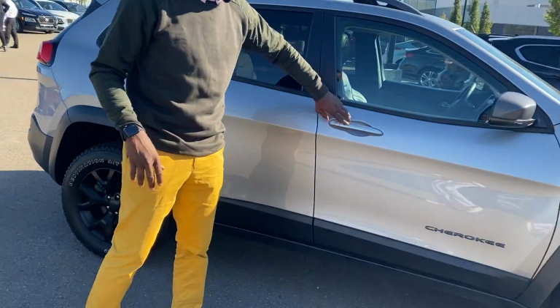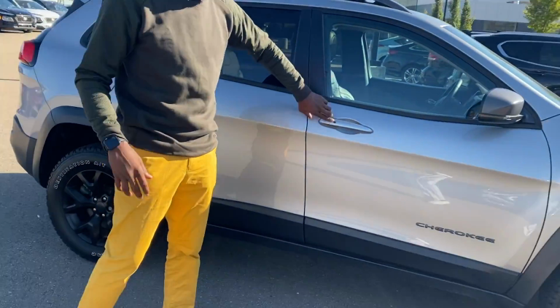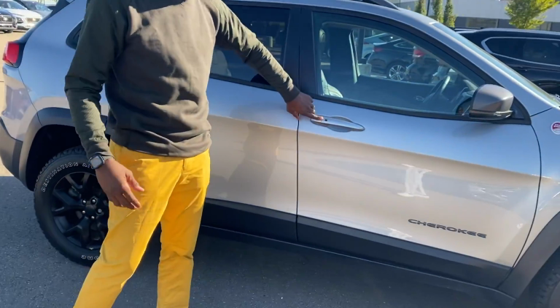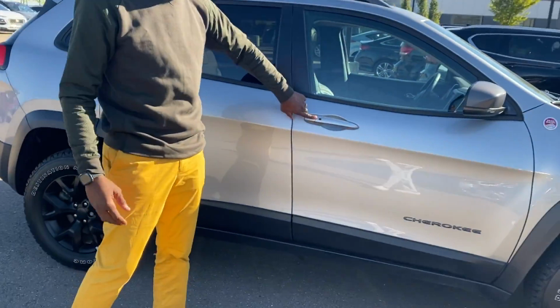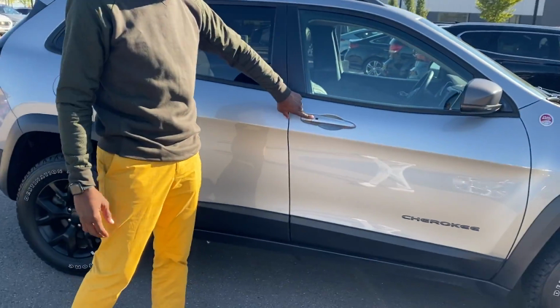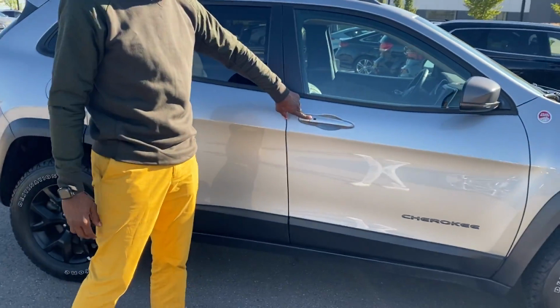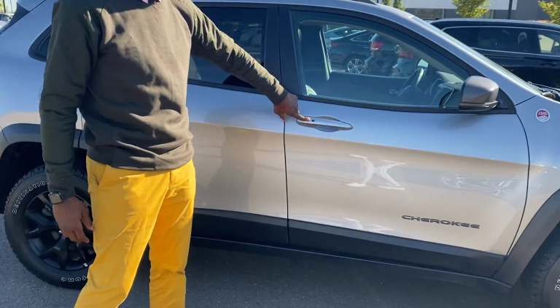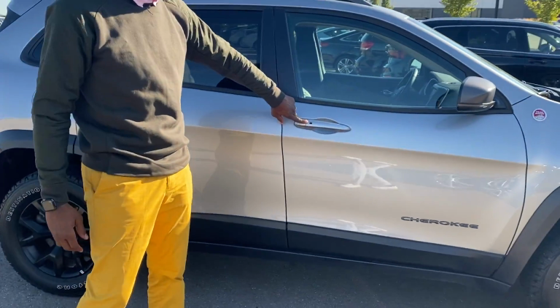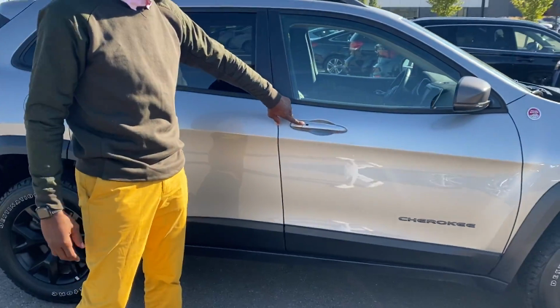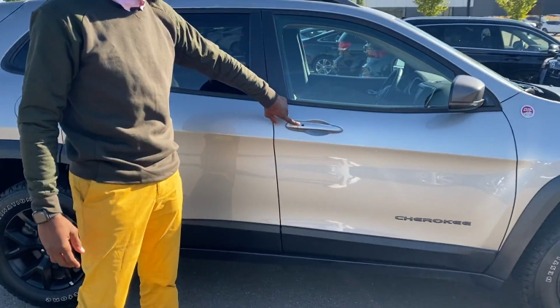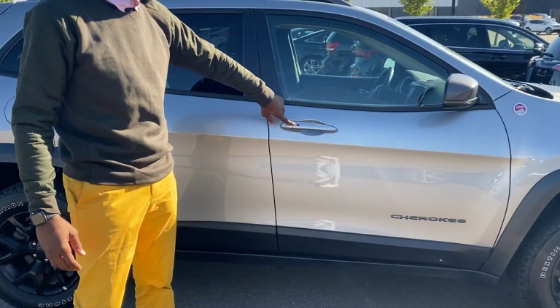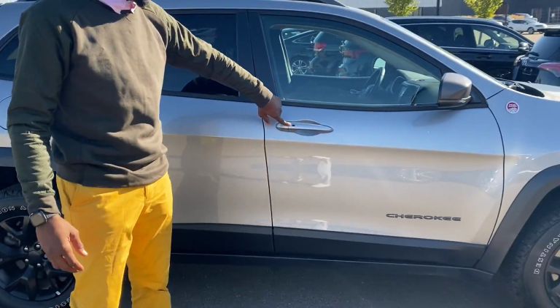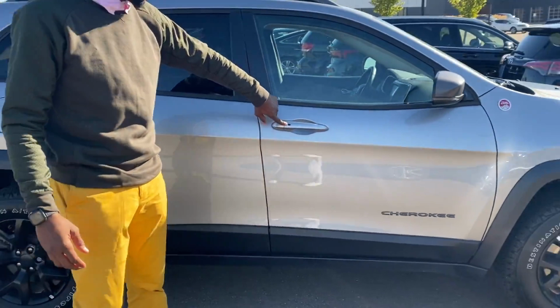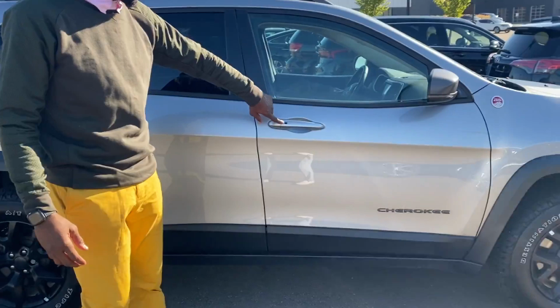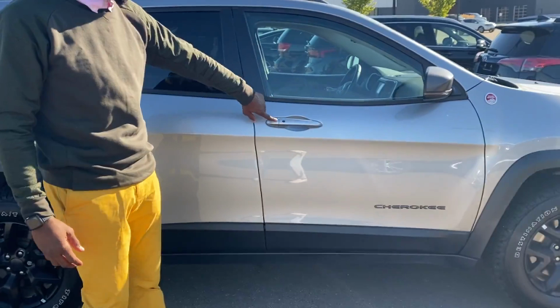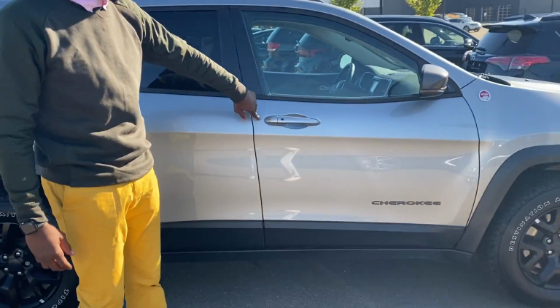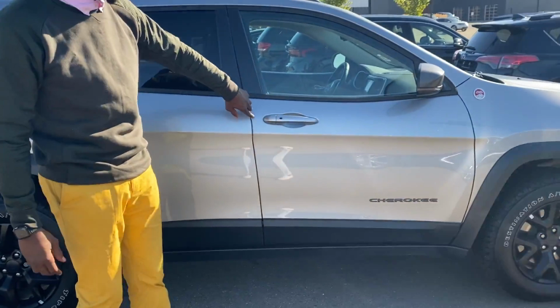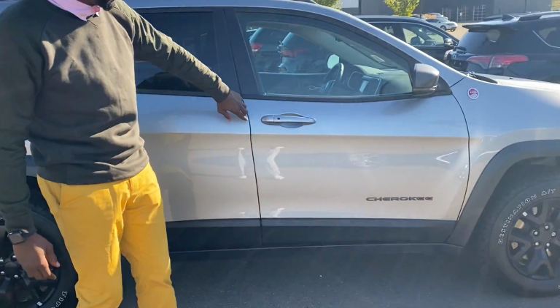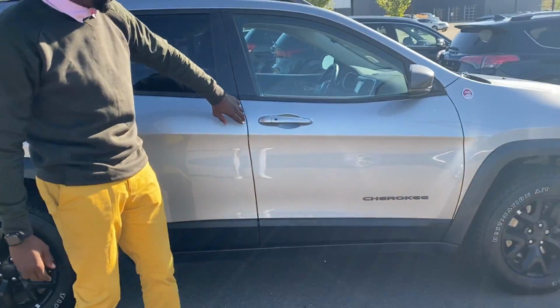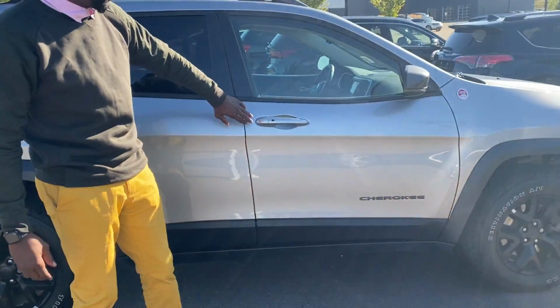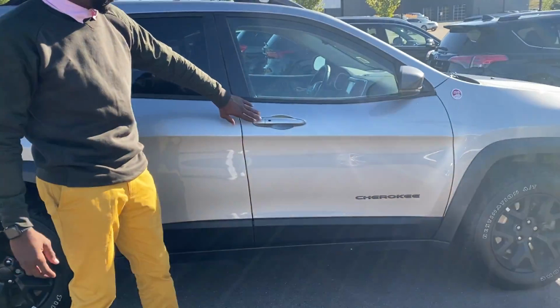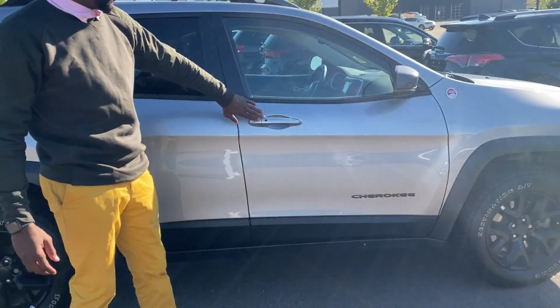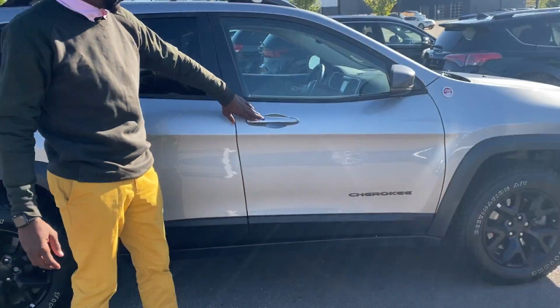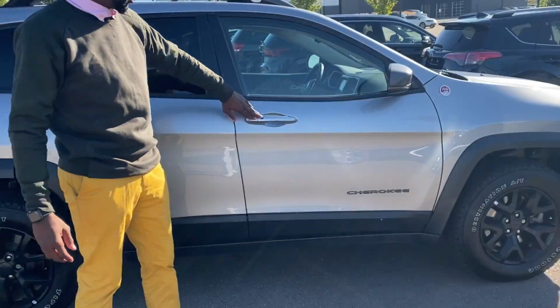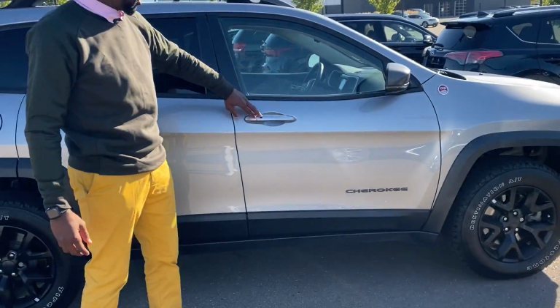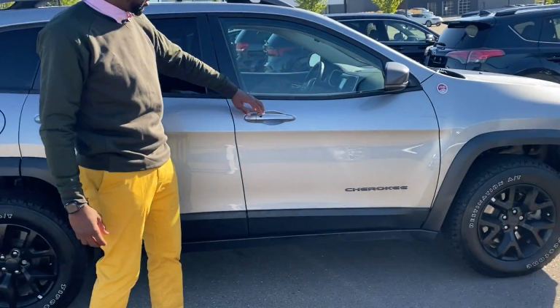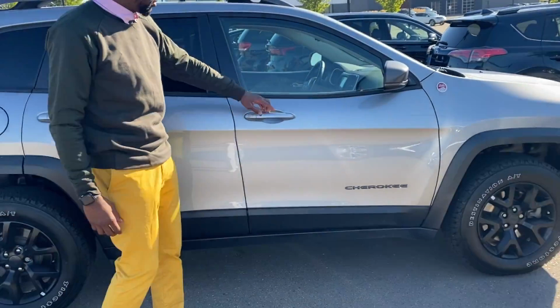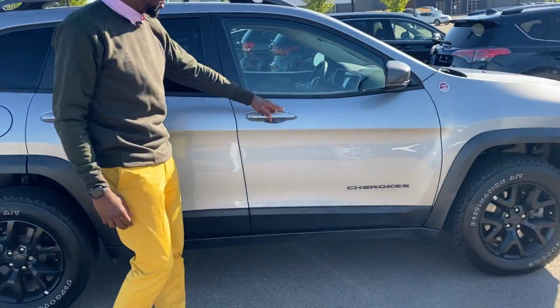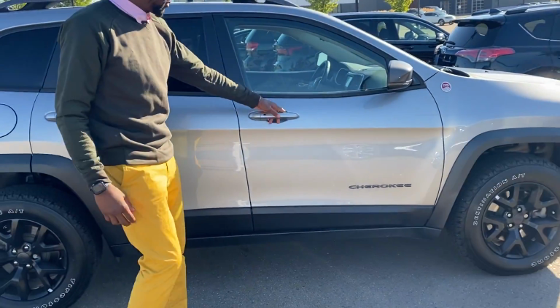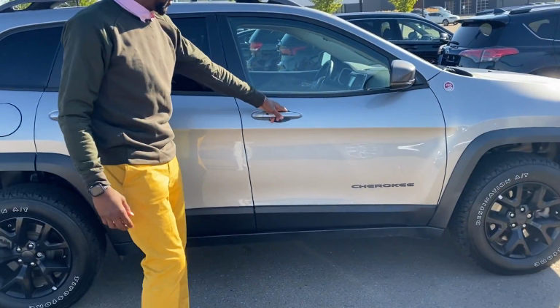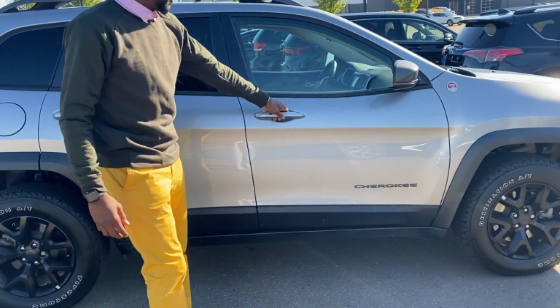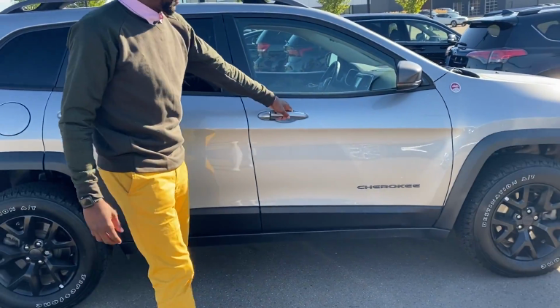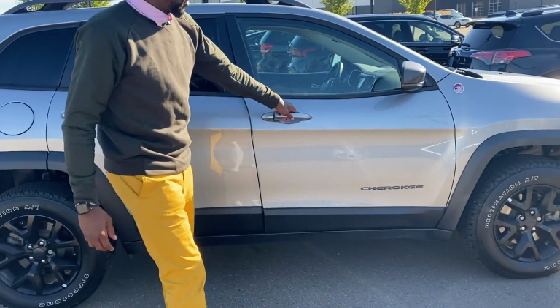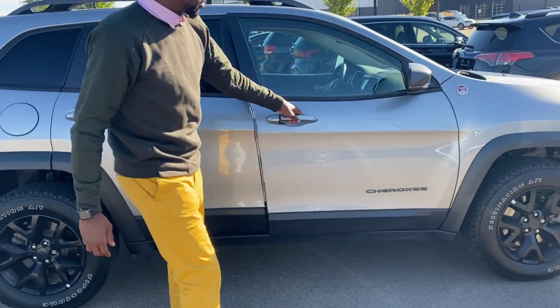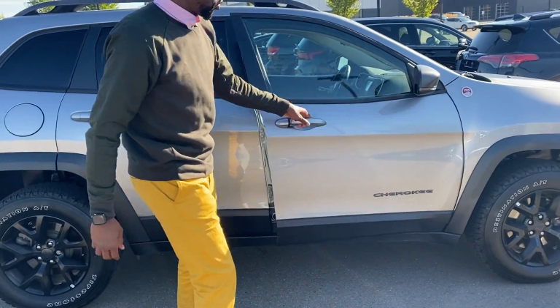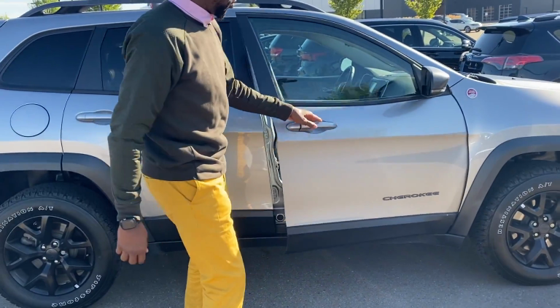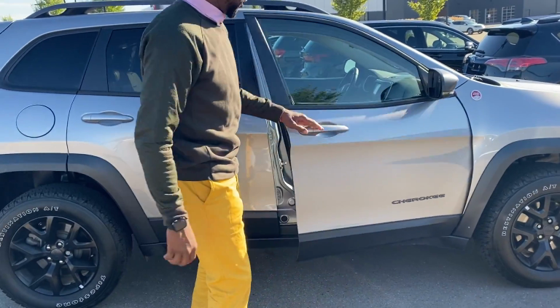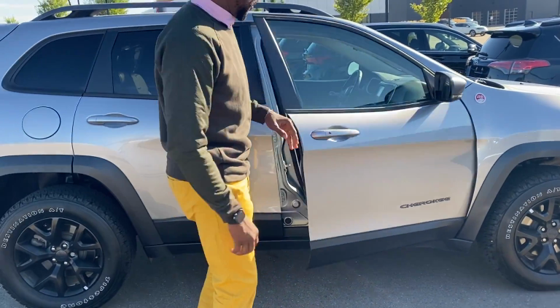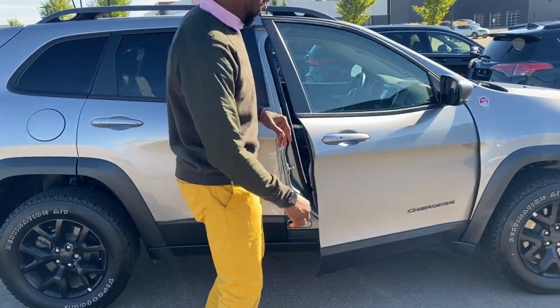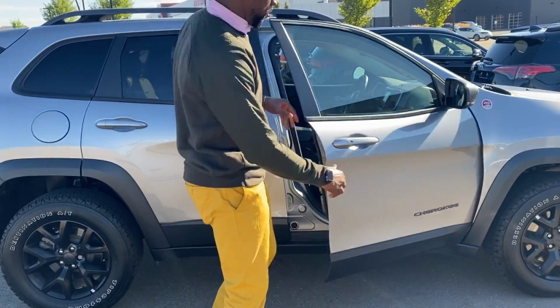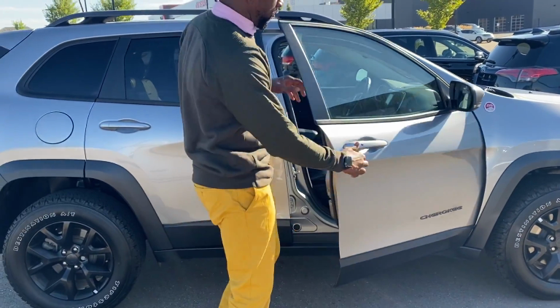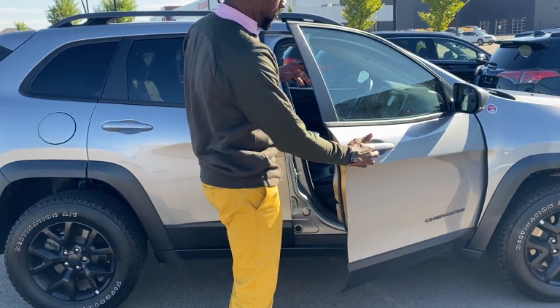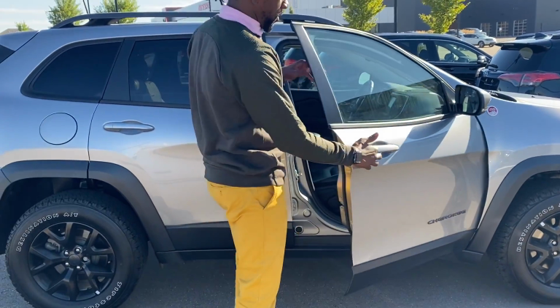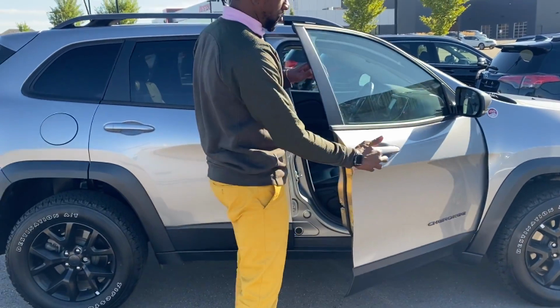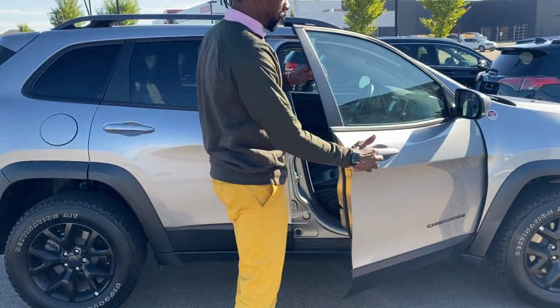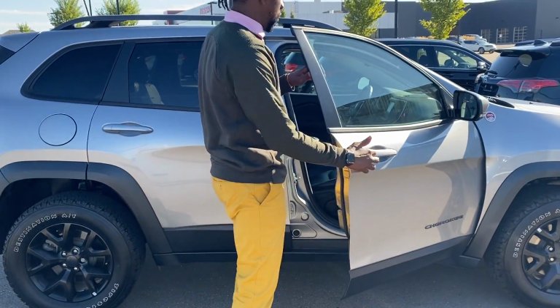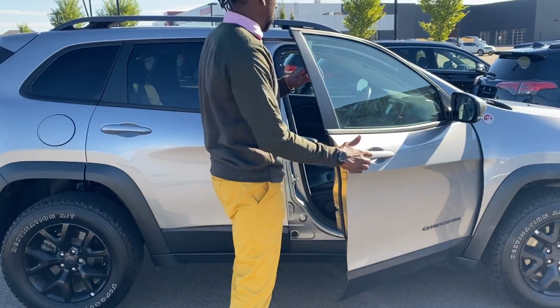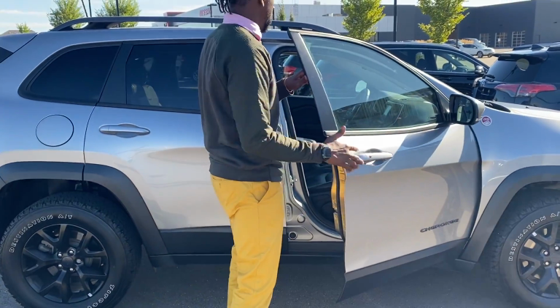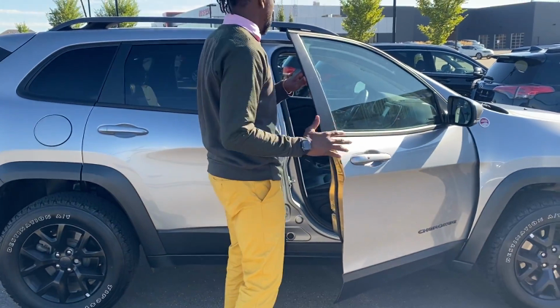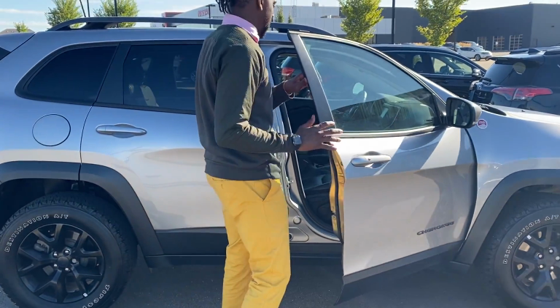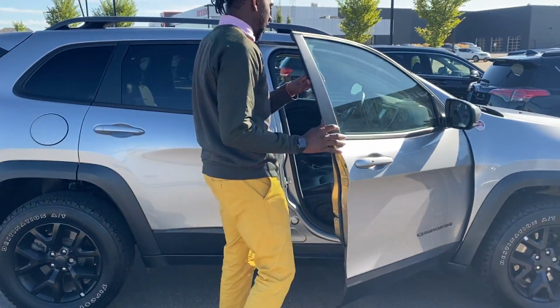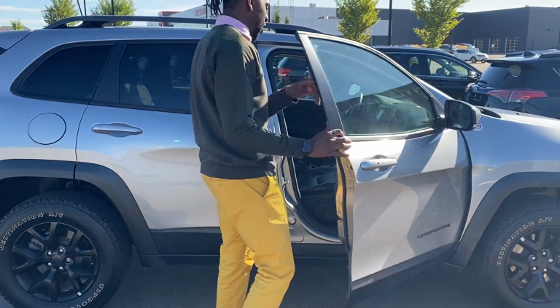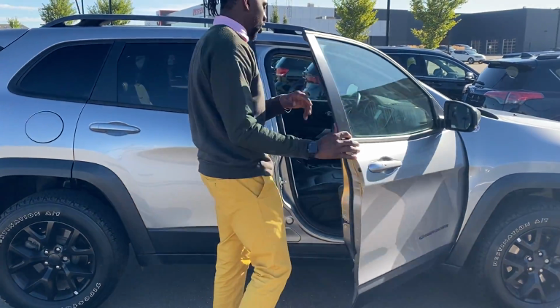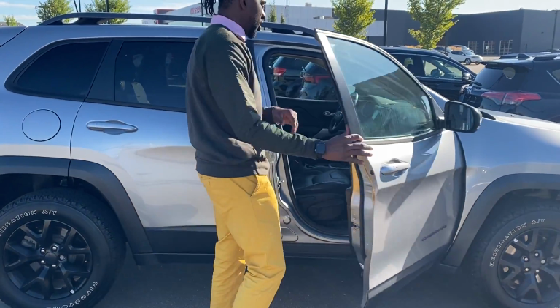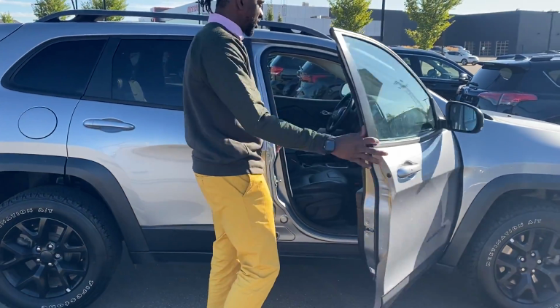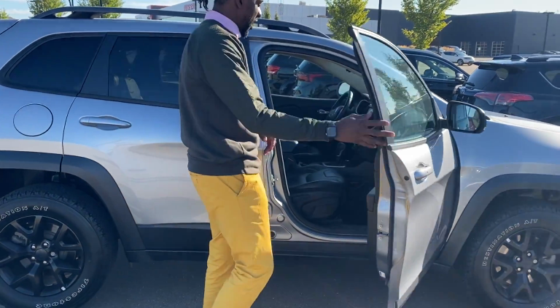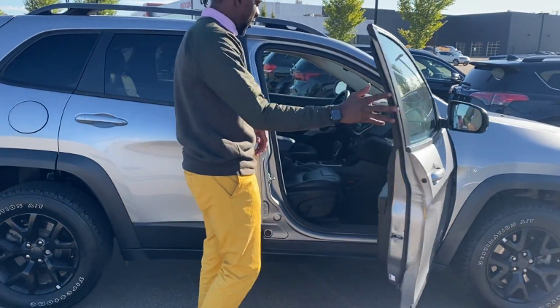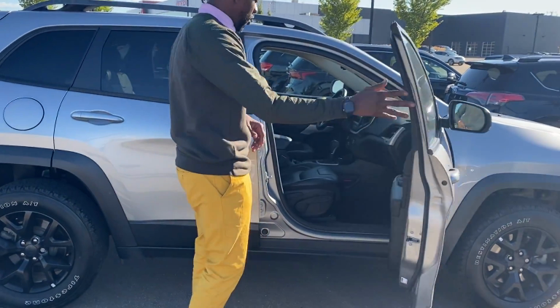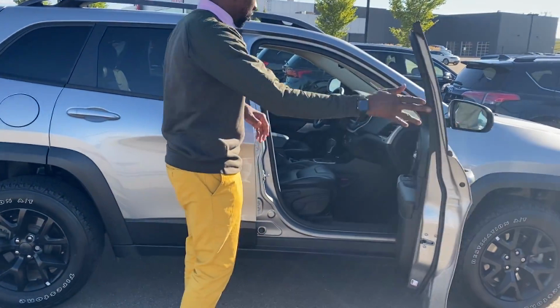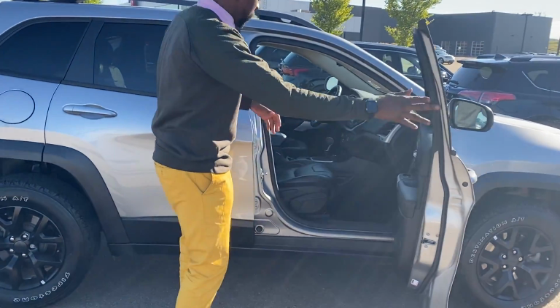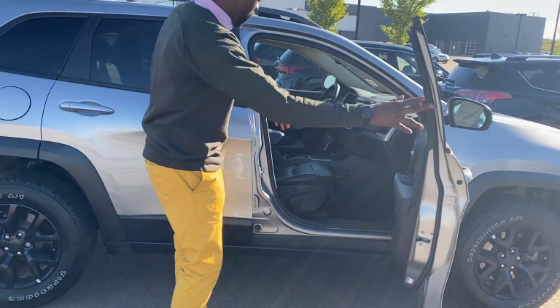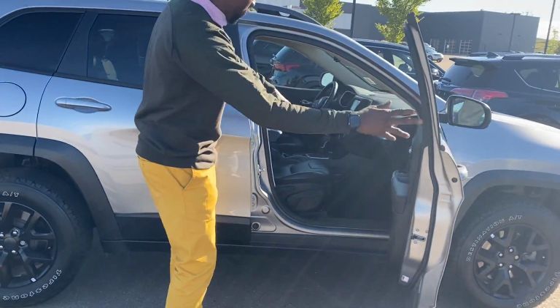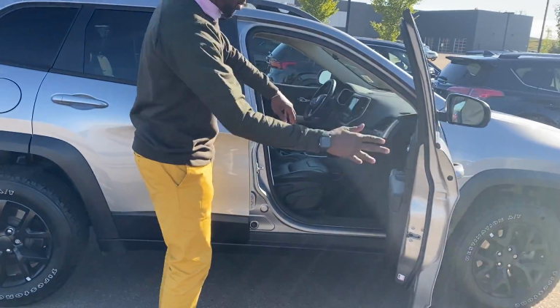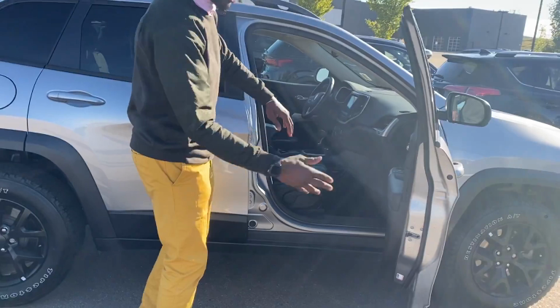You also have a keyless entry system for the vehicle, so with the pop of a button right here it locks and unlocks the vehicle.